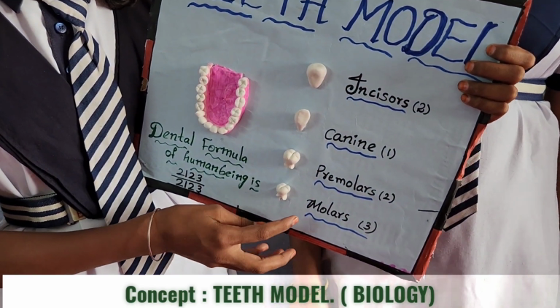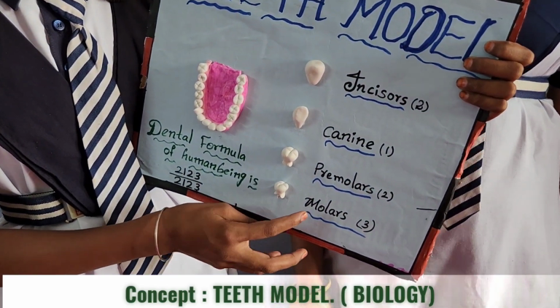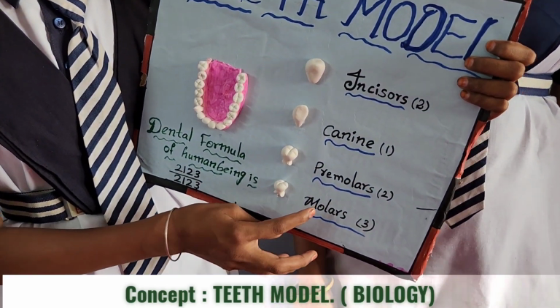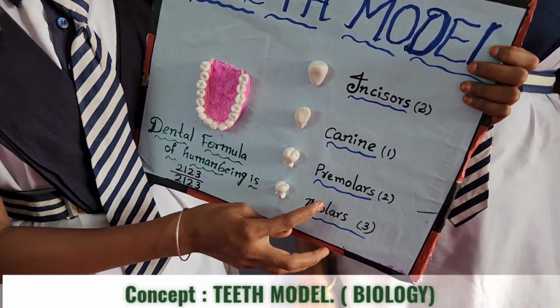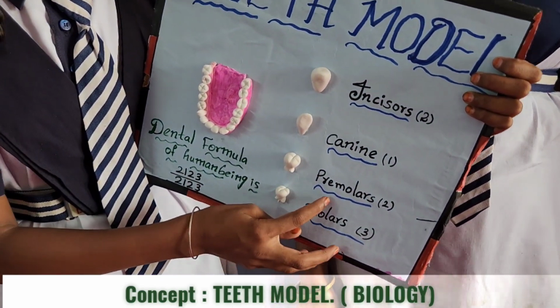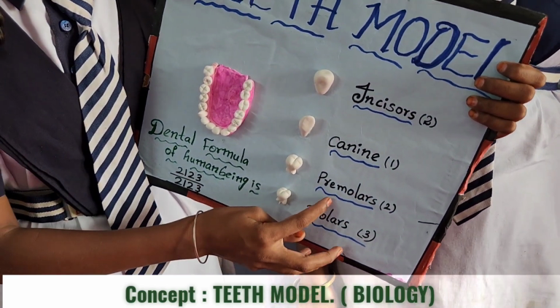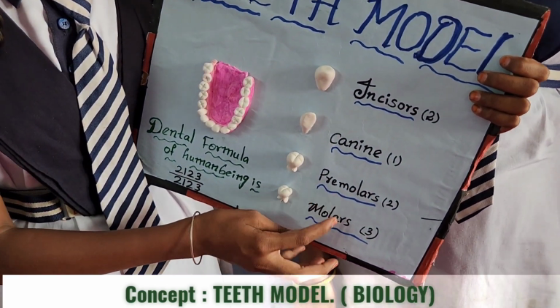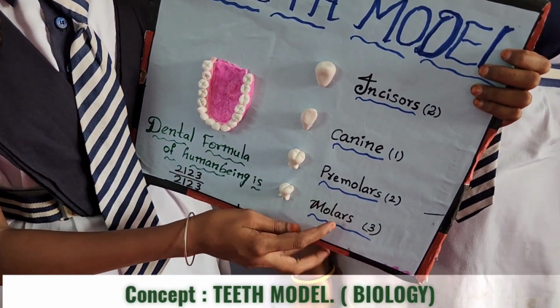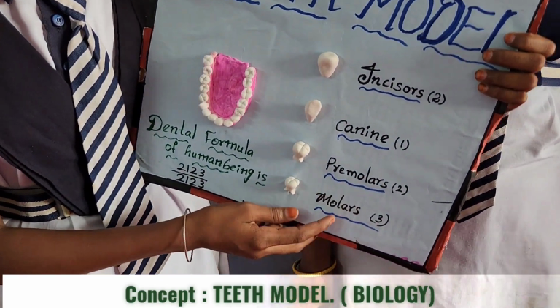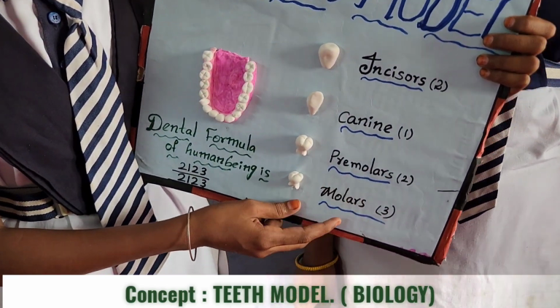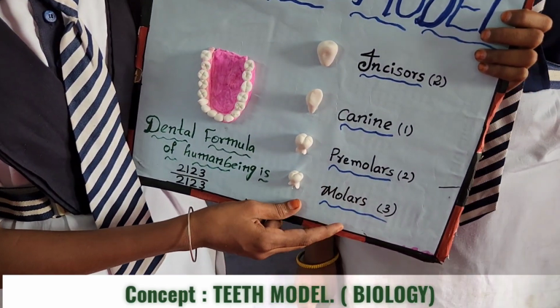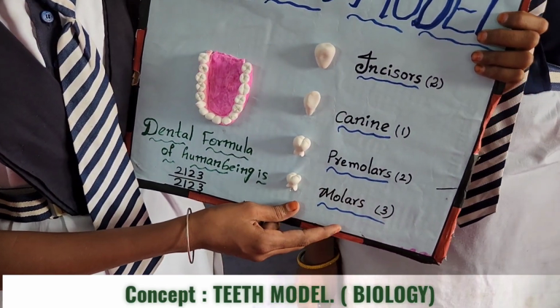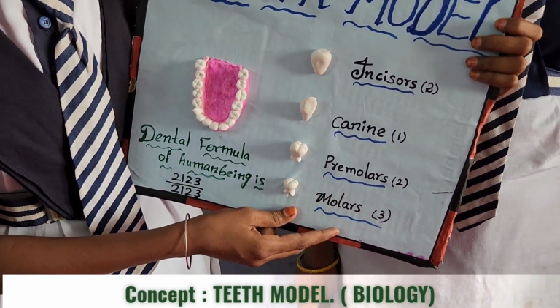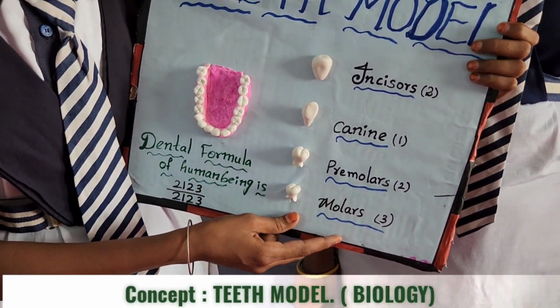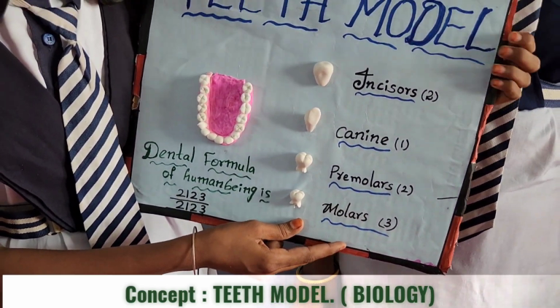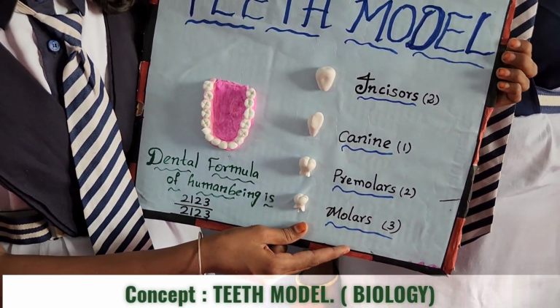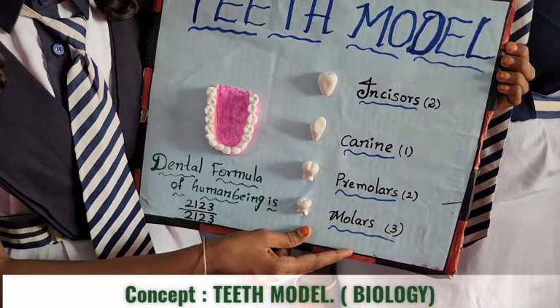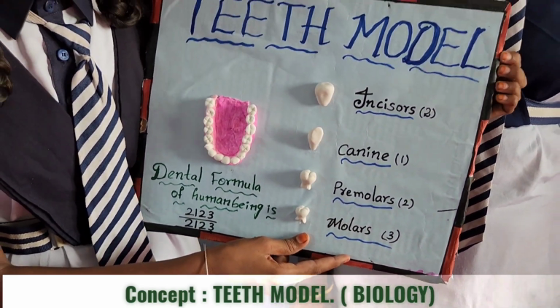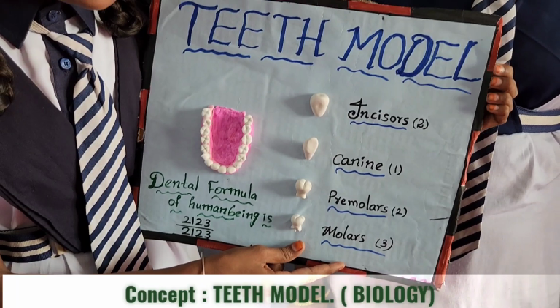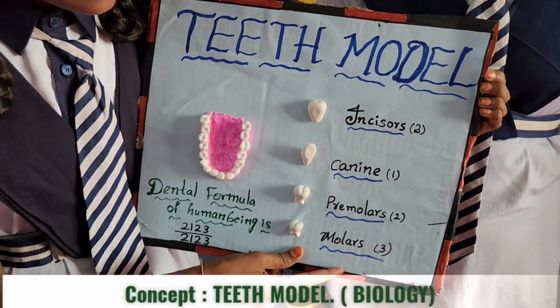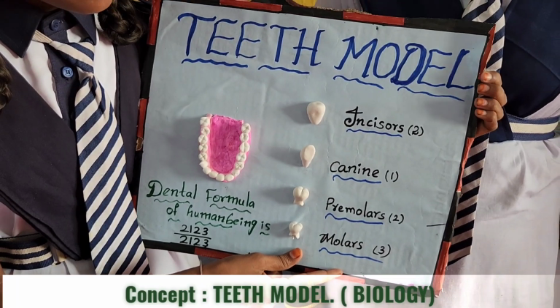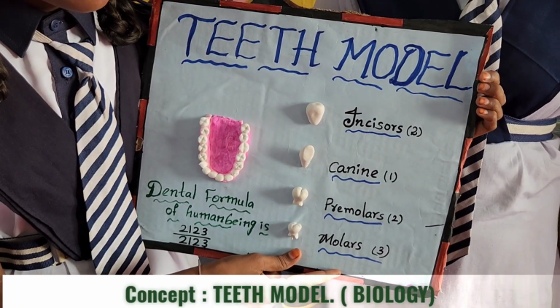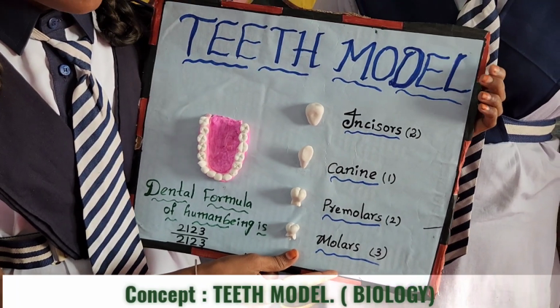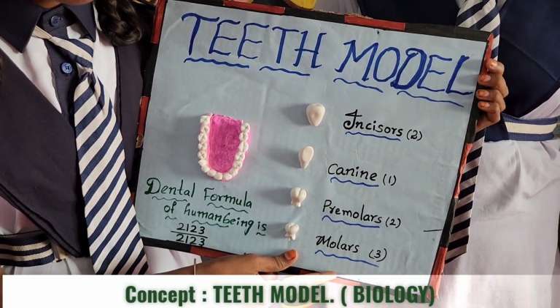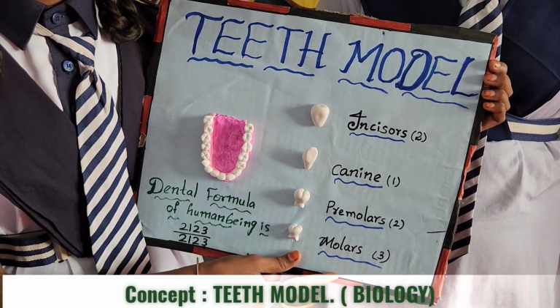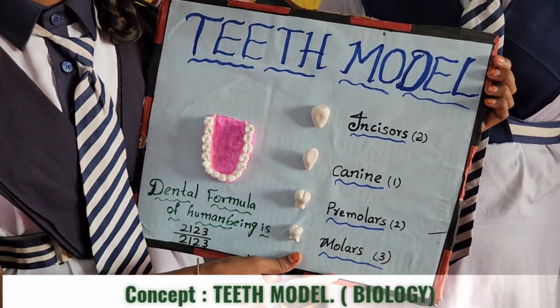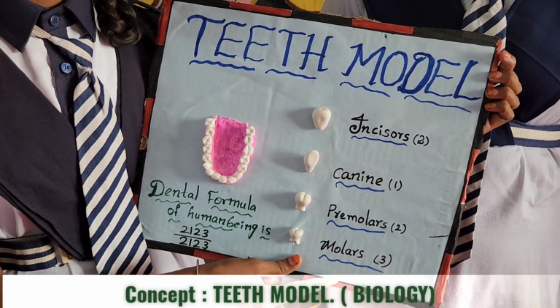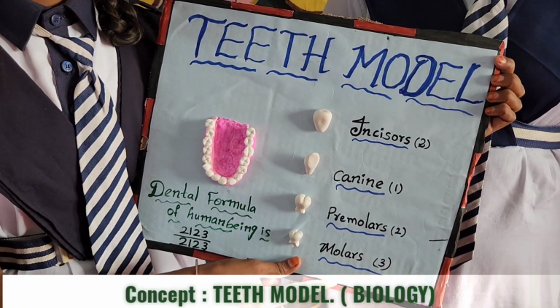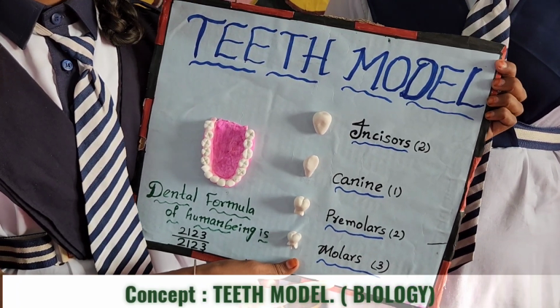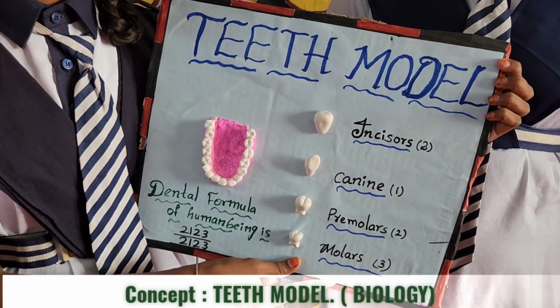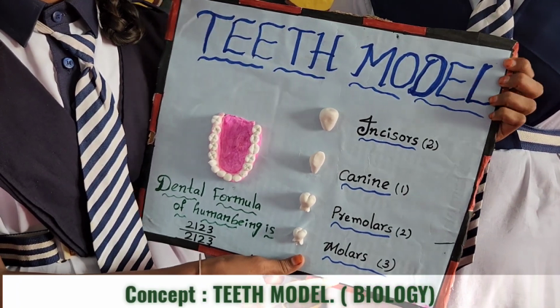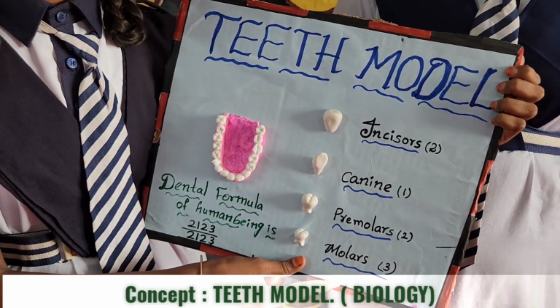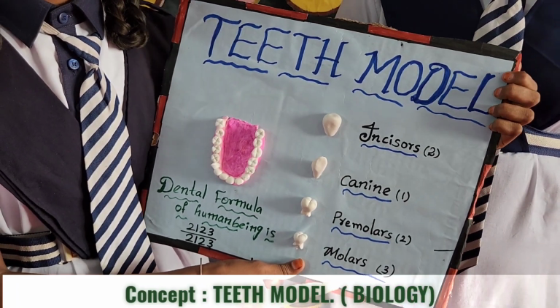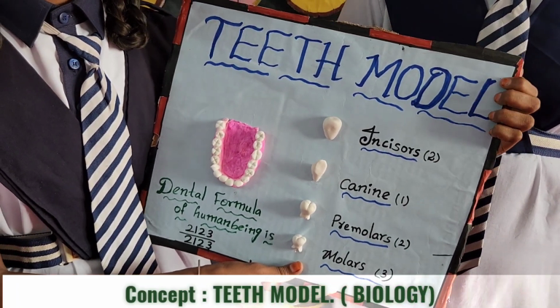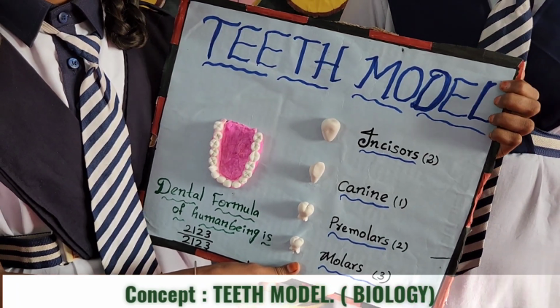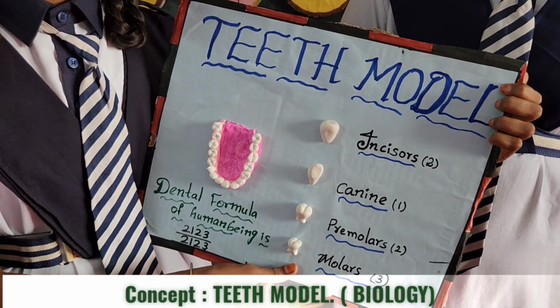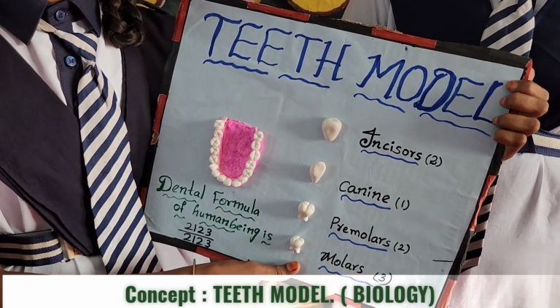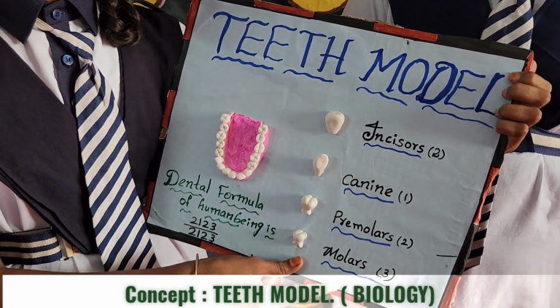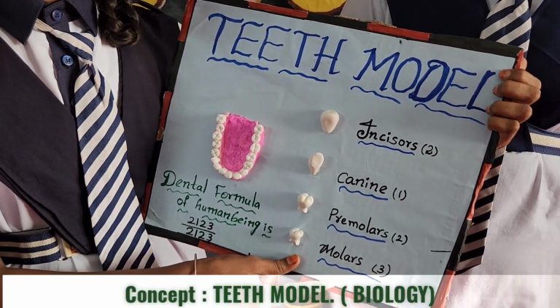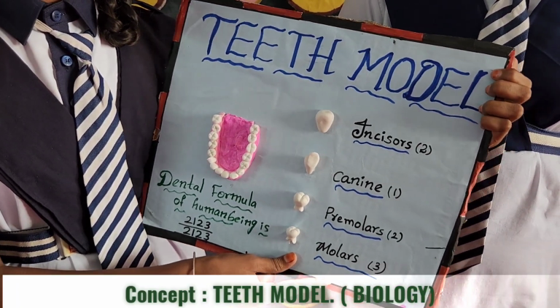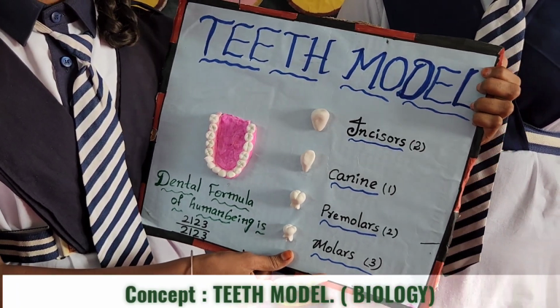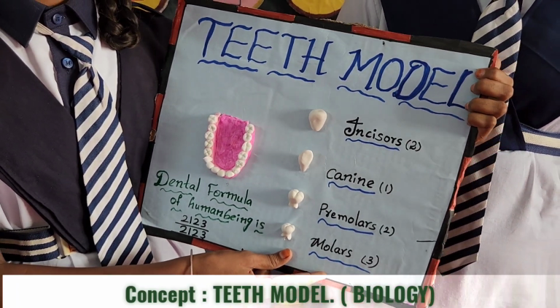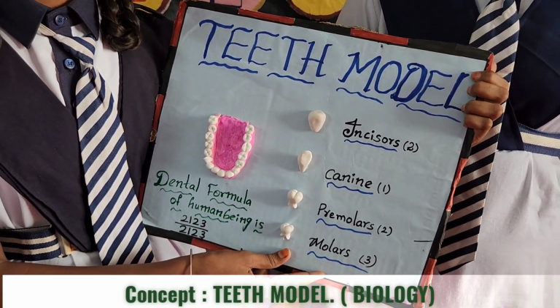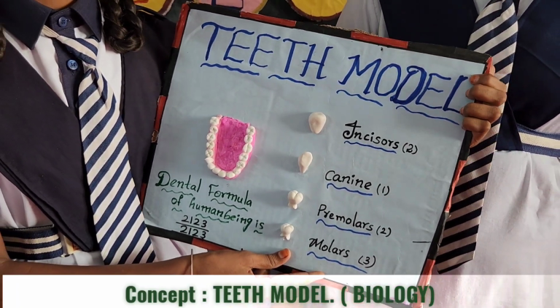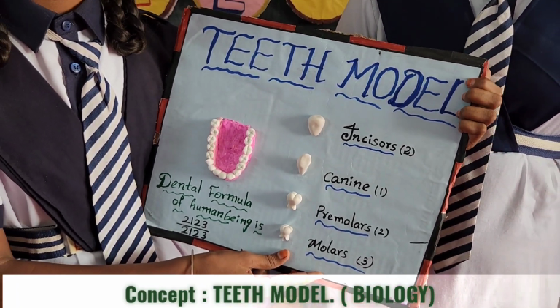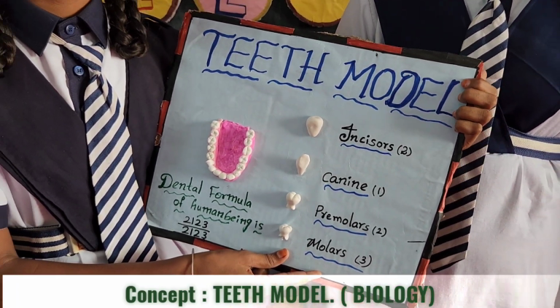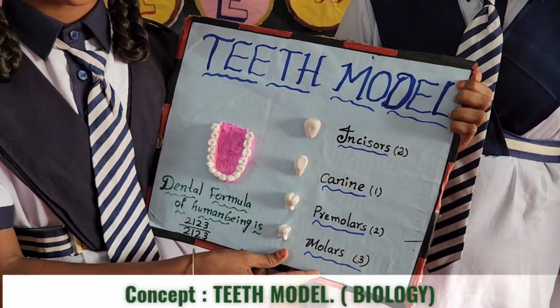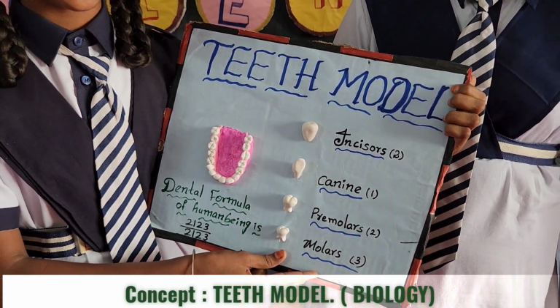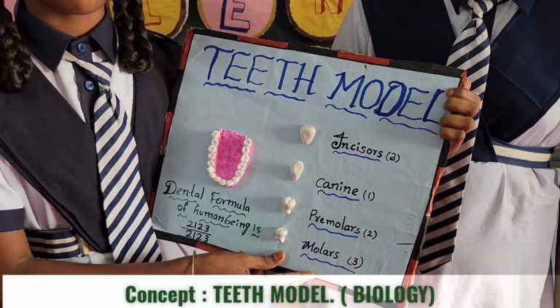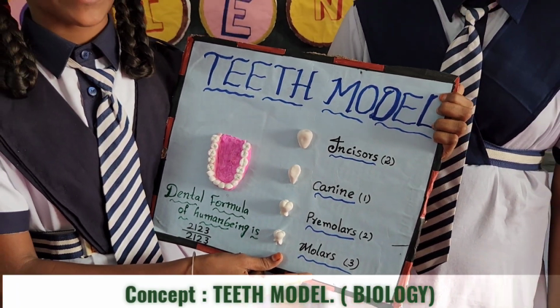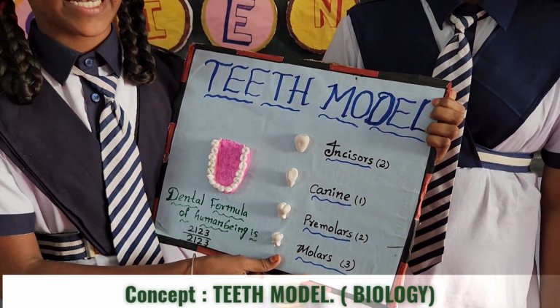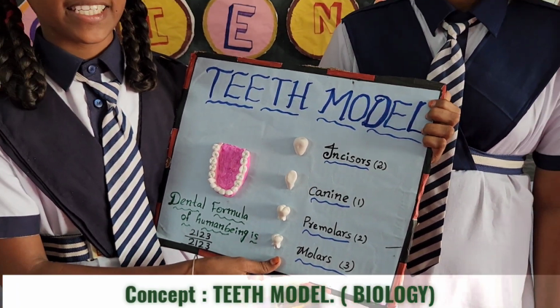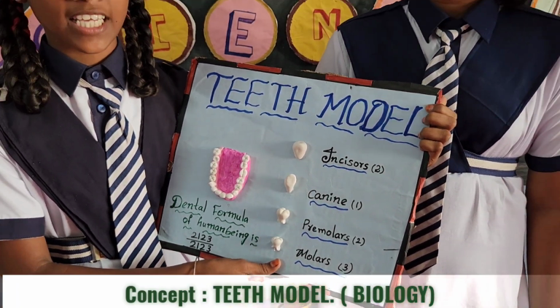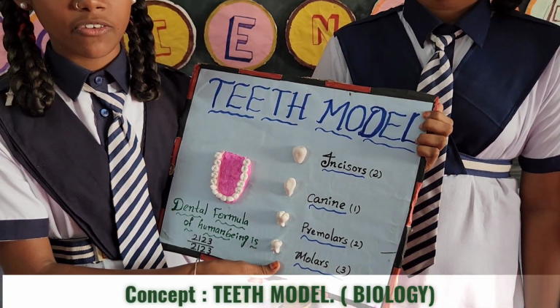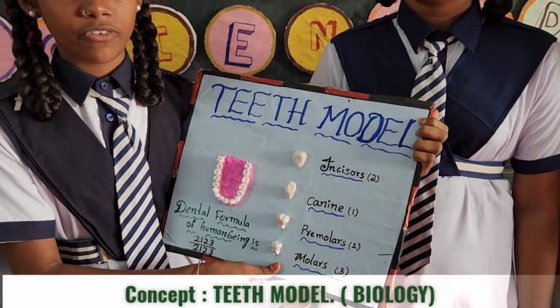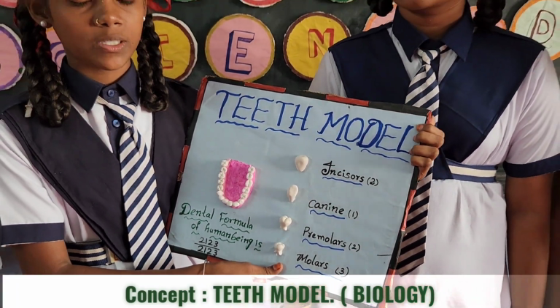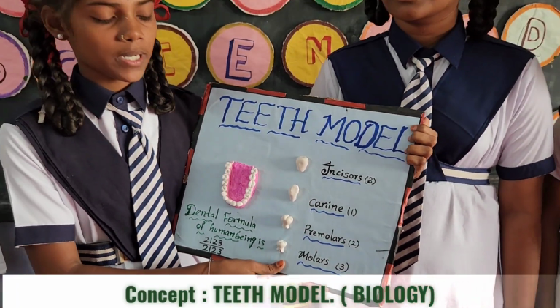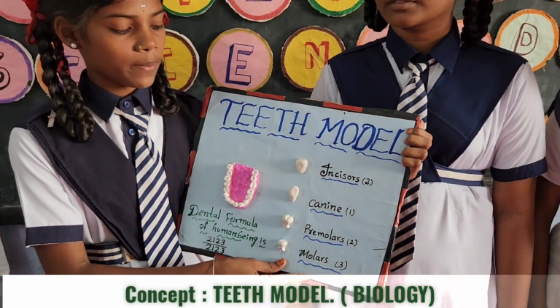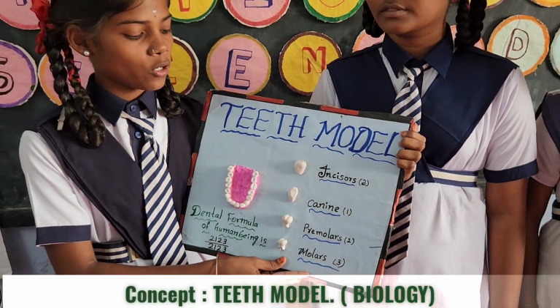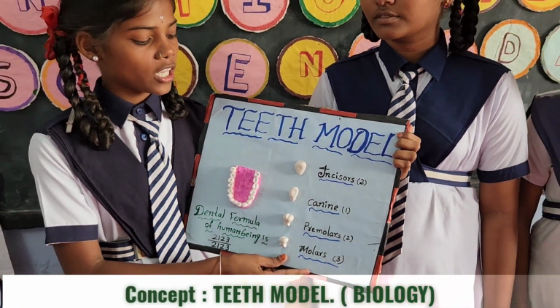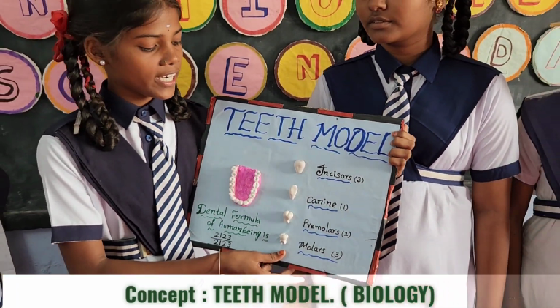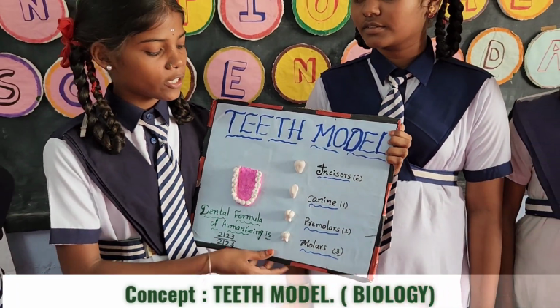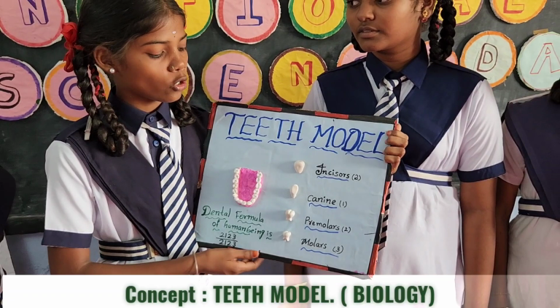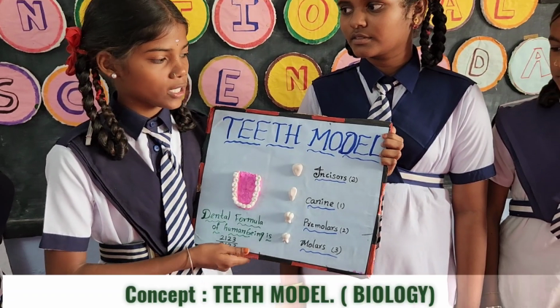Premolar — premolars are used for tearing and crushing. Premolars have a flat biting surface, eight premolars in total.